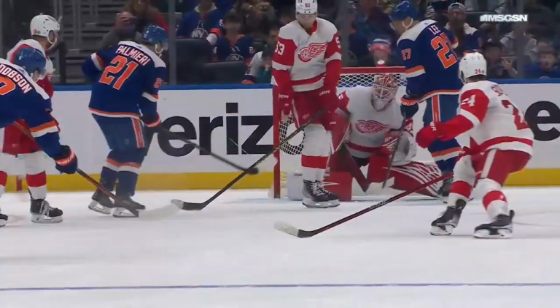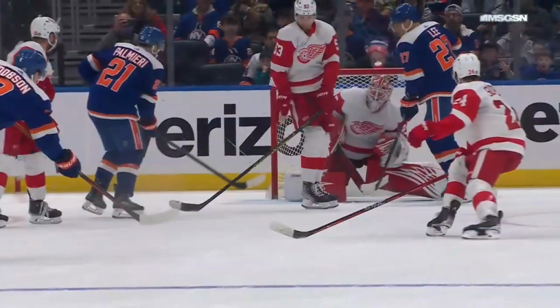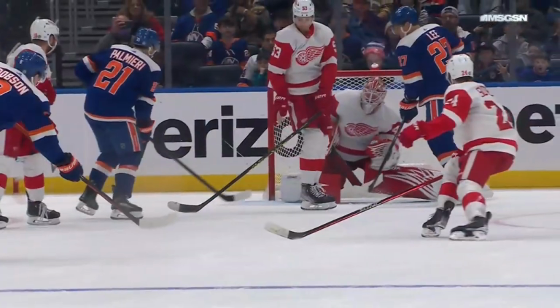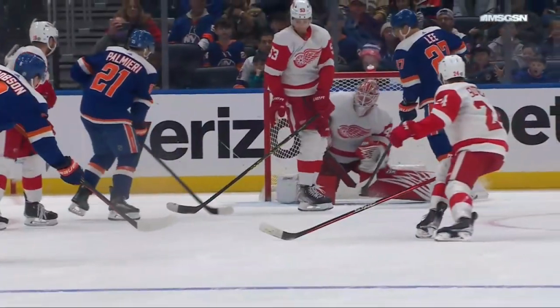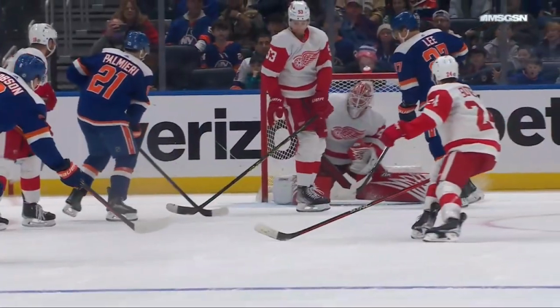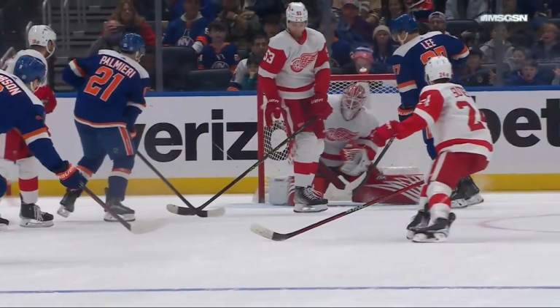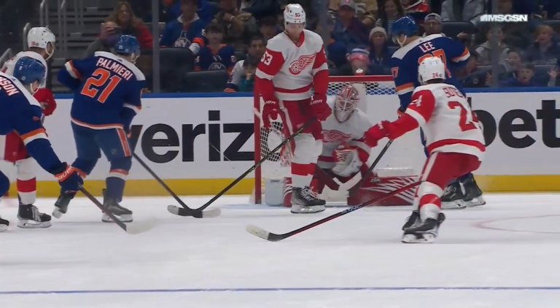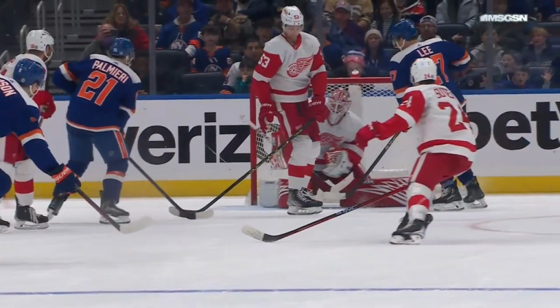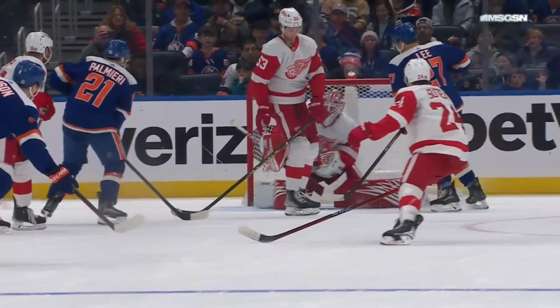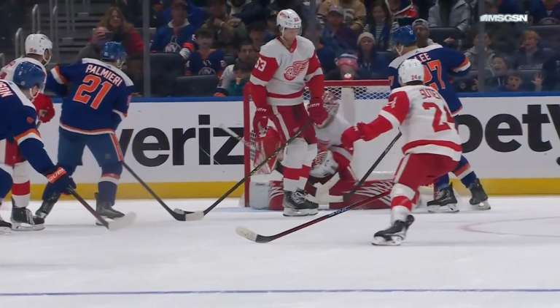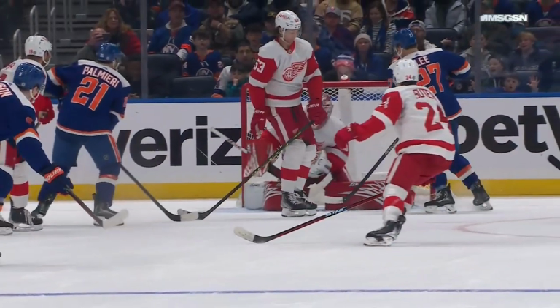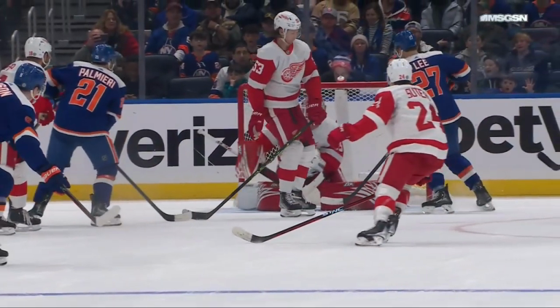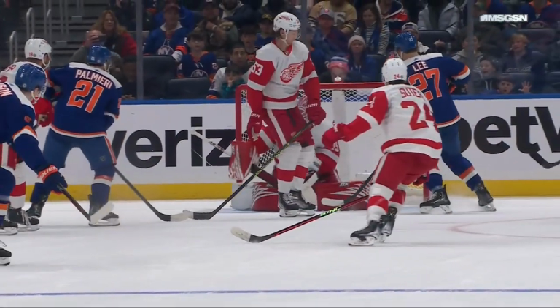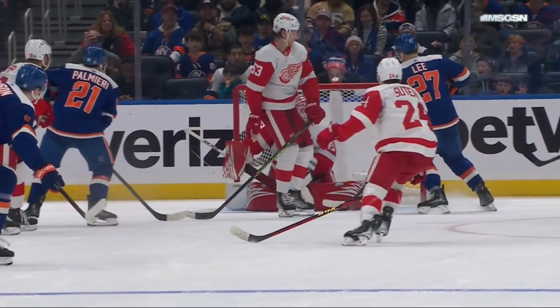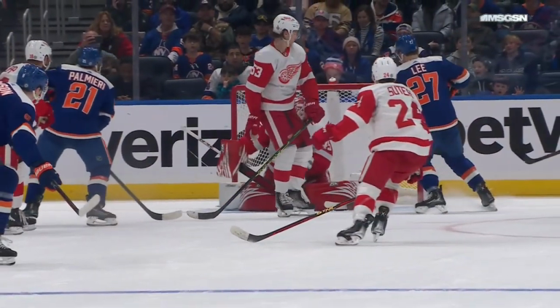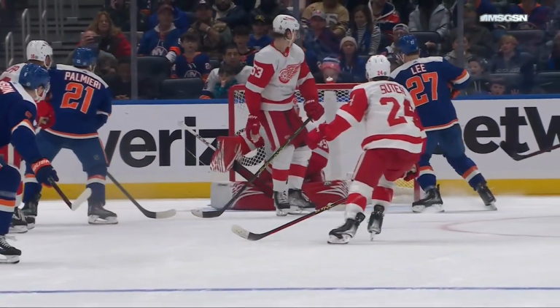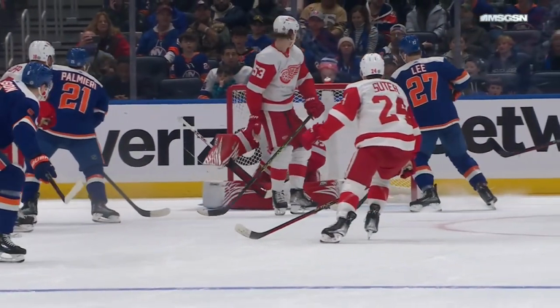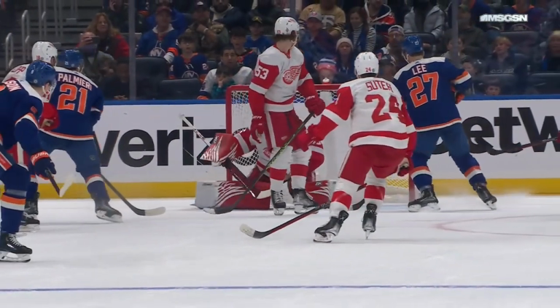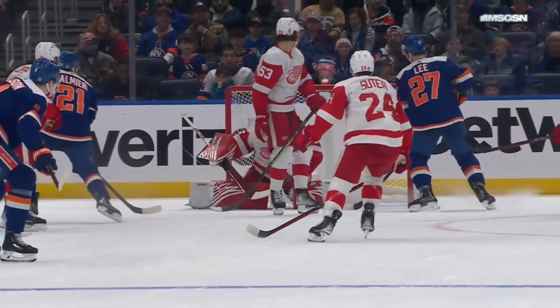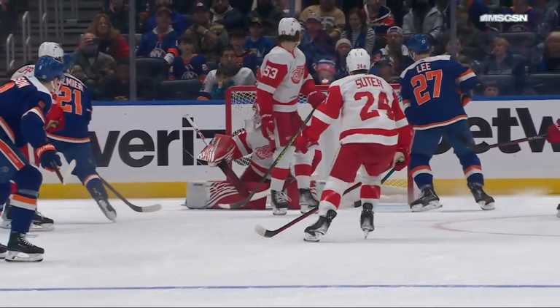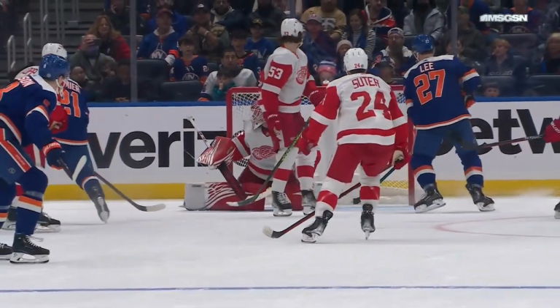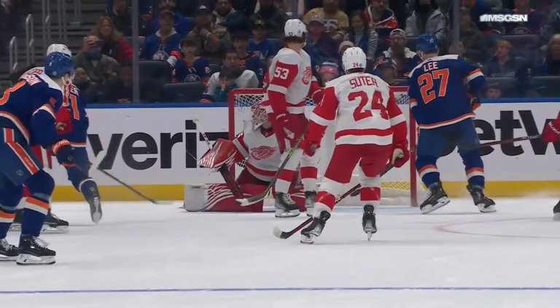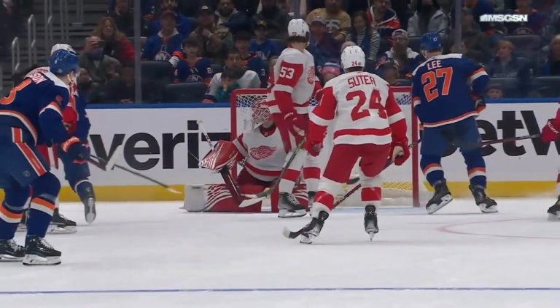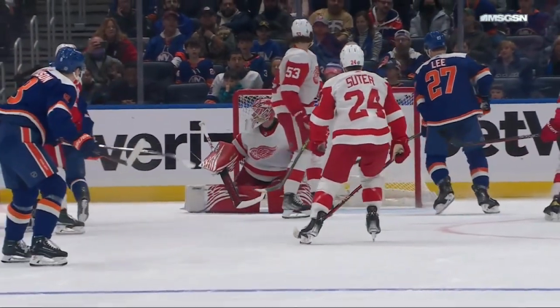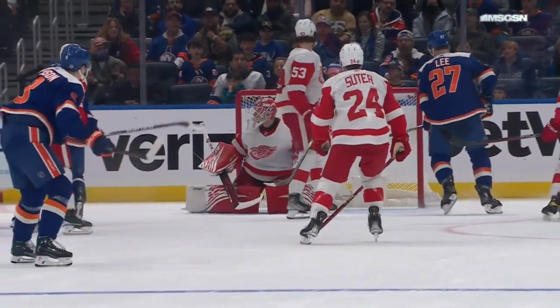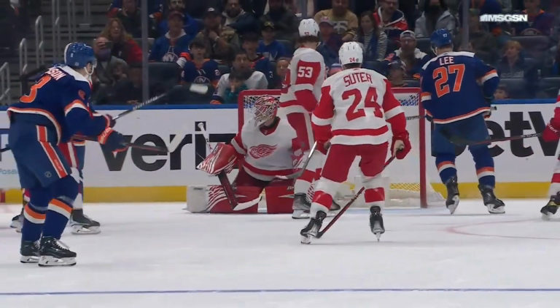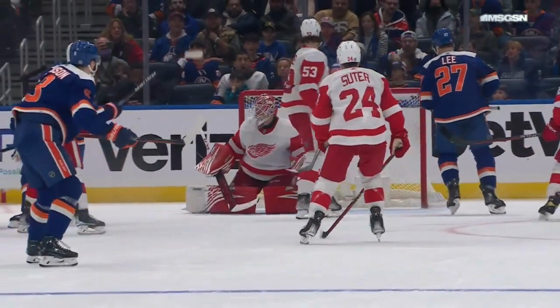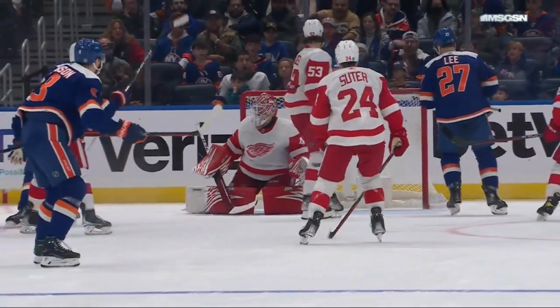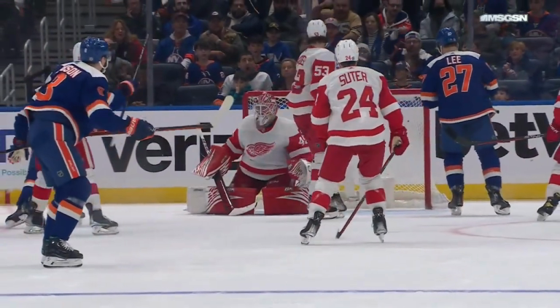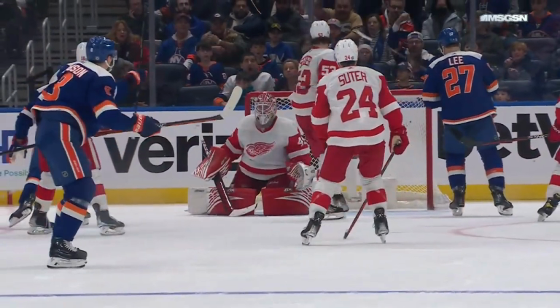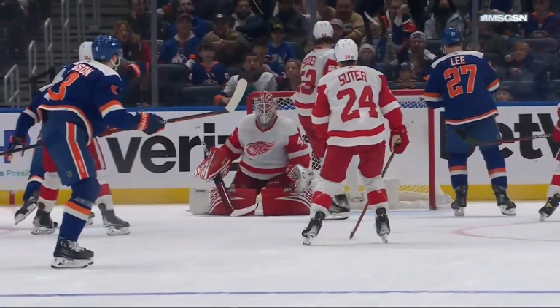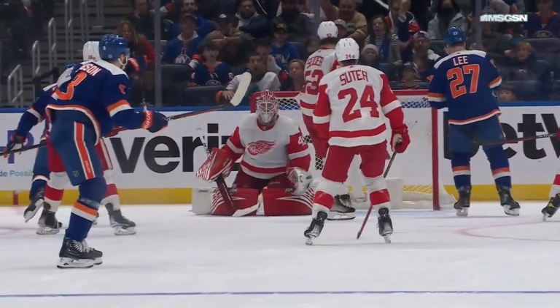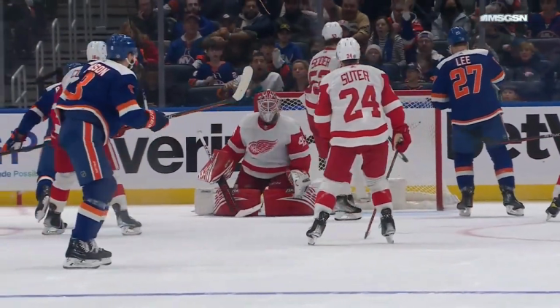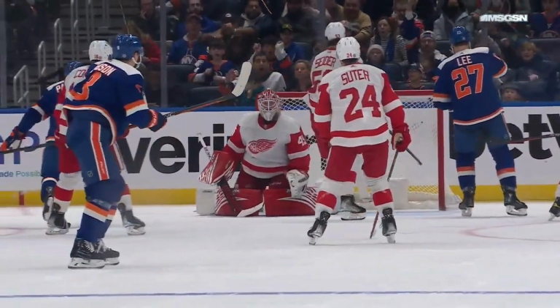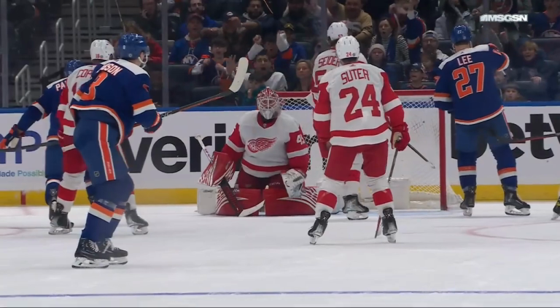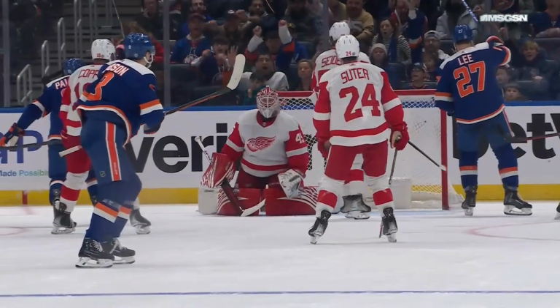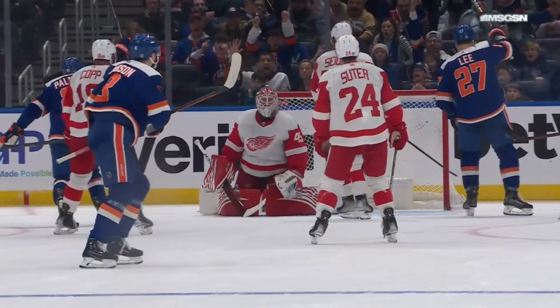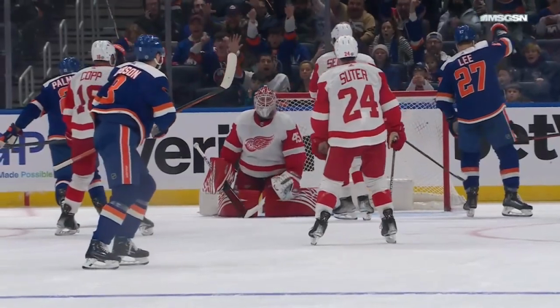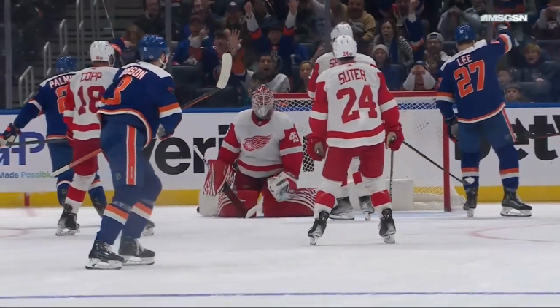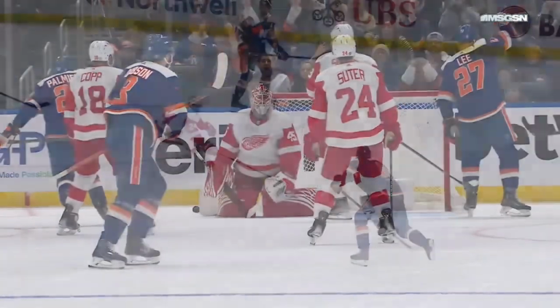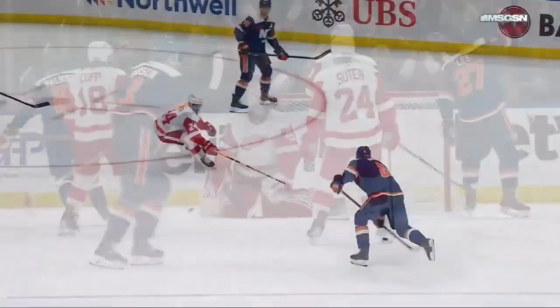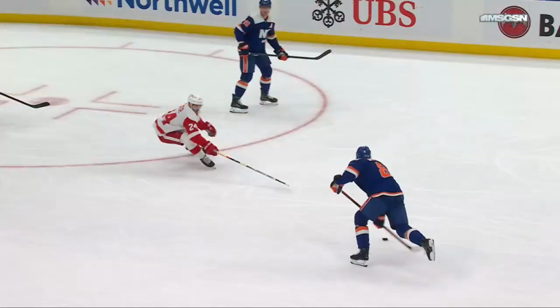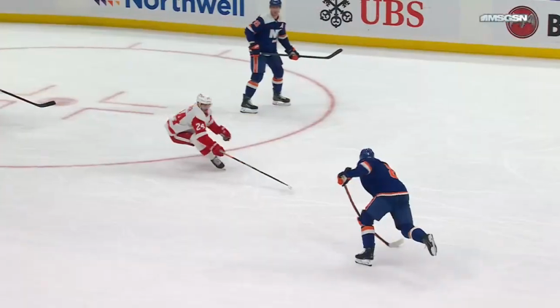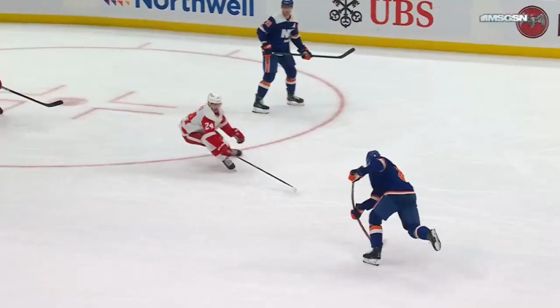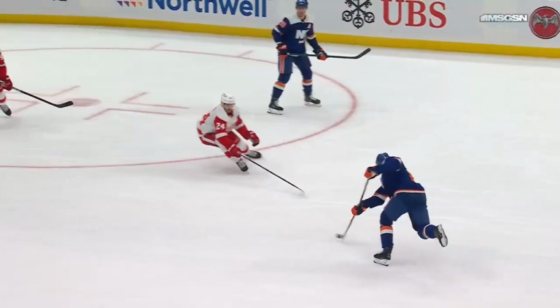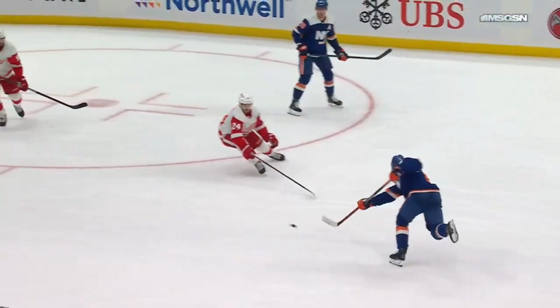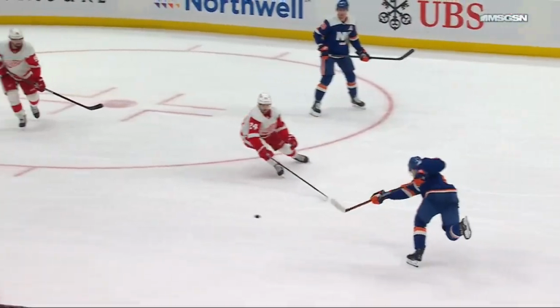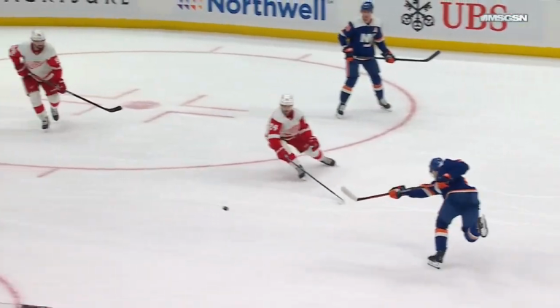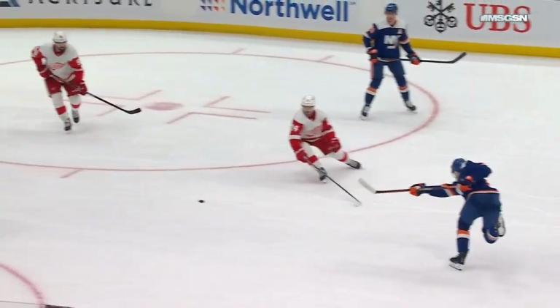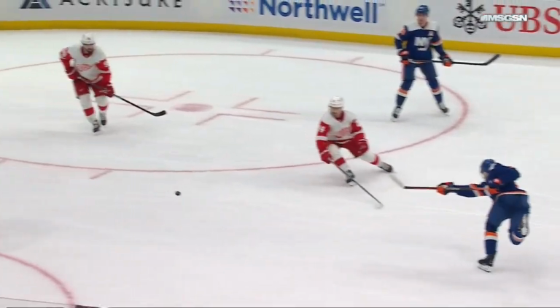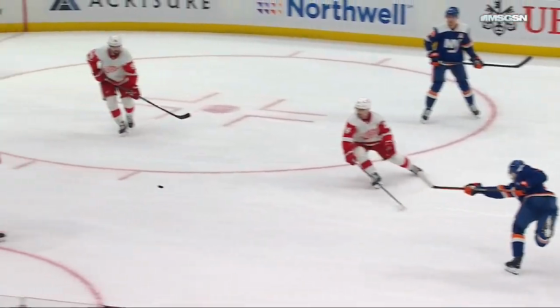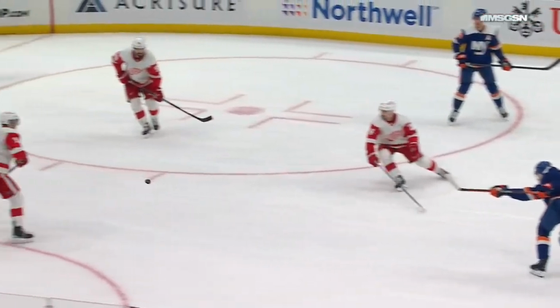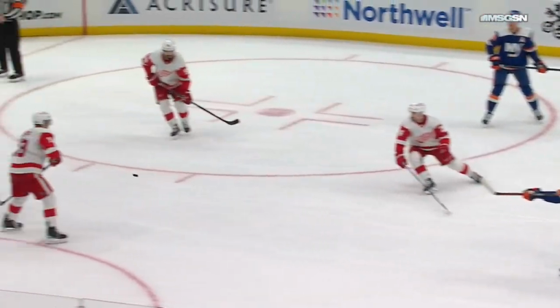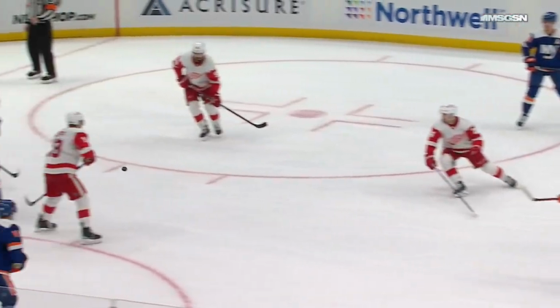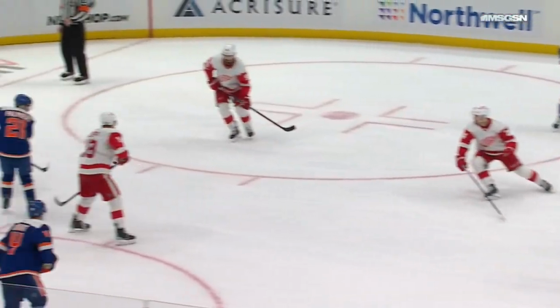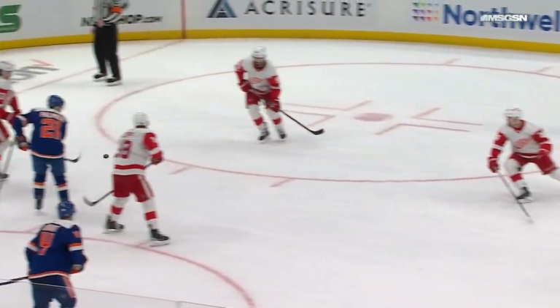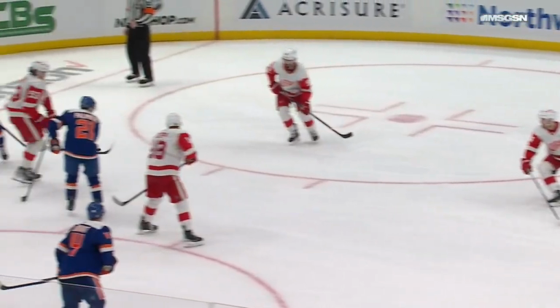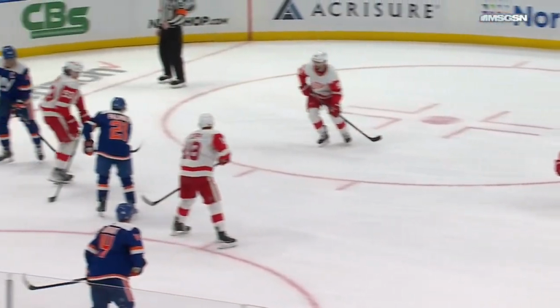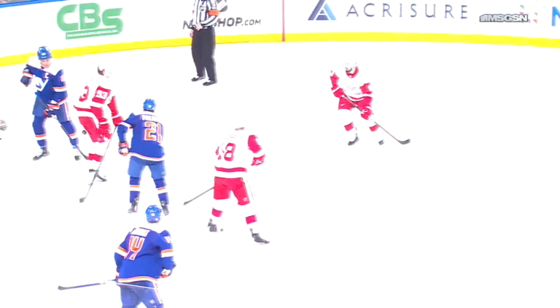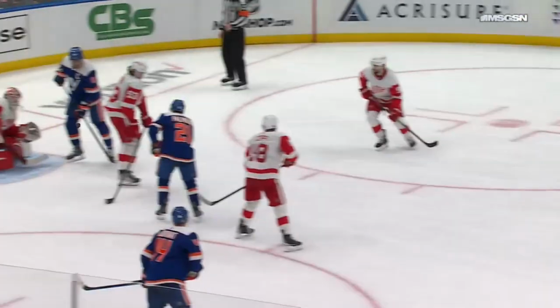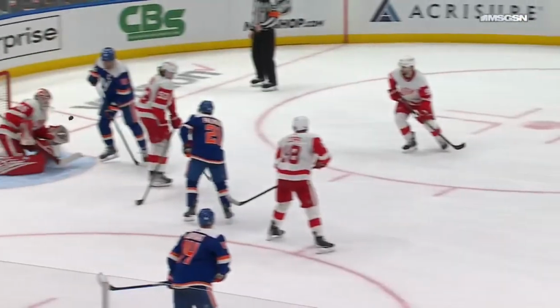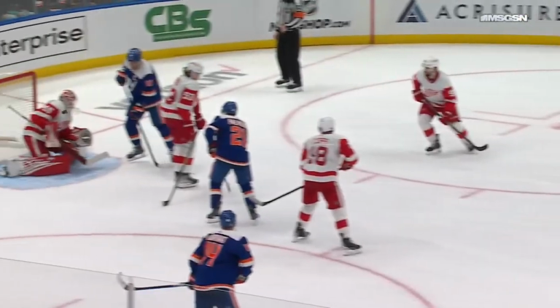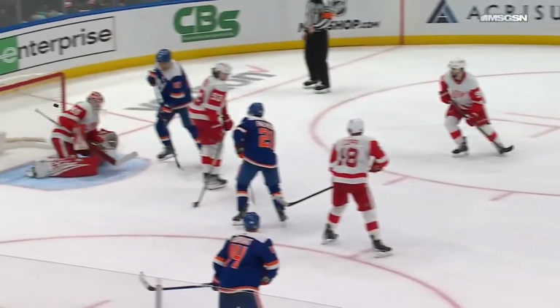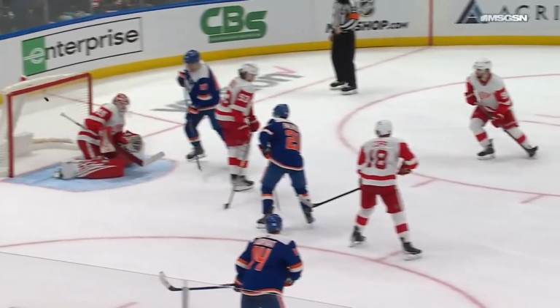Did Paul Mary maybe get a touch on that? It looked like he may have just gotten it at the end — that might have been going in anyway. Yeah, he did get it — his reaction said it all.